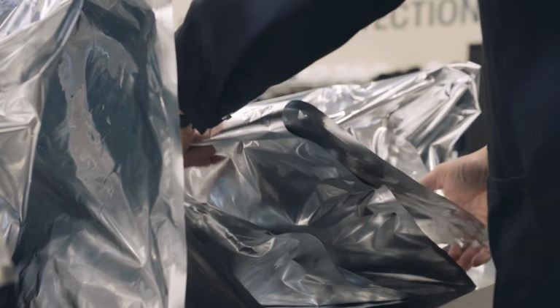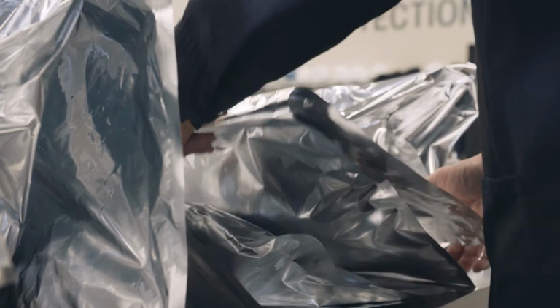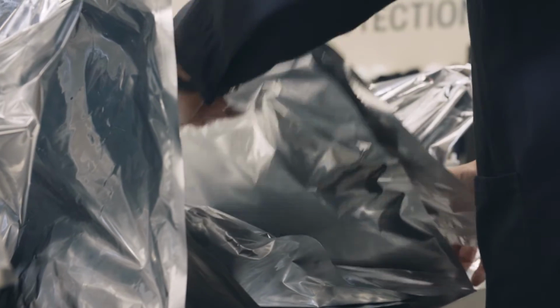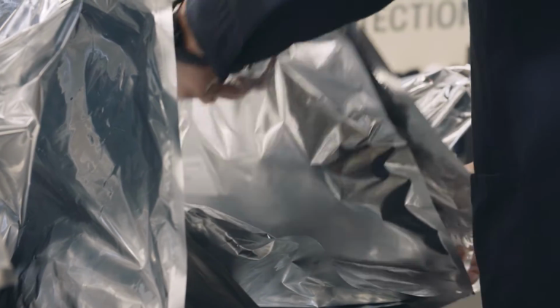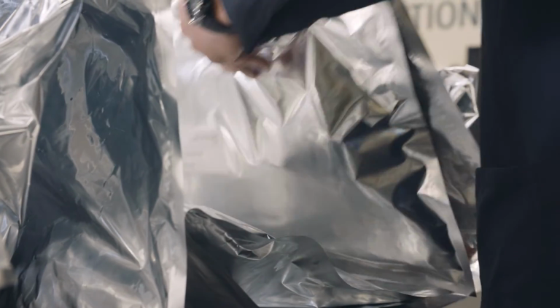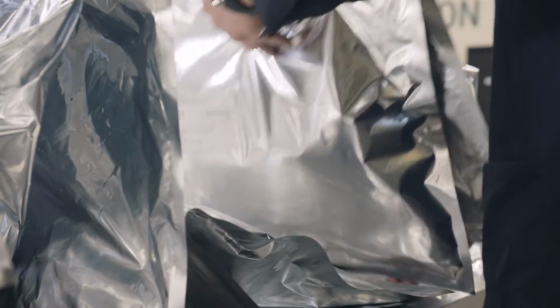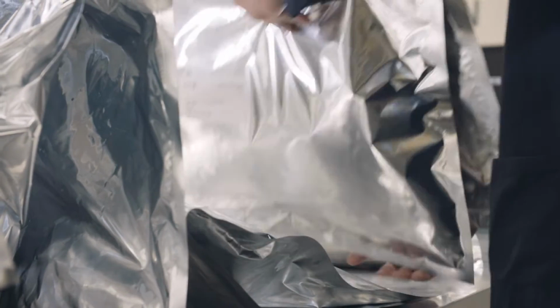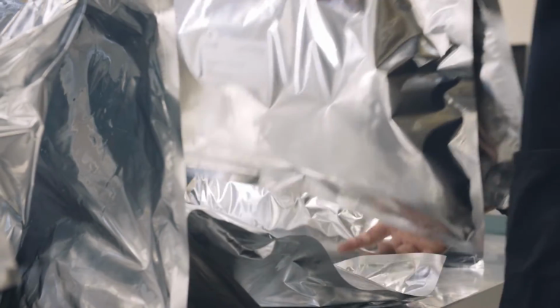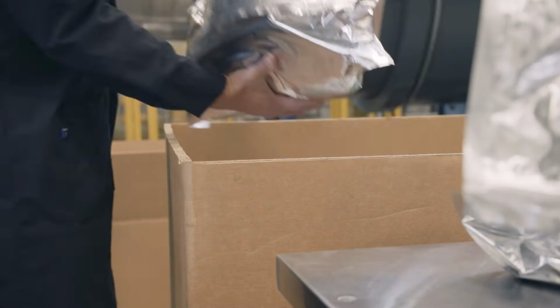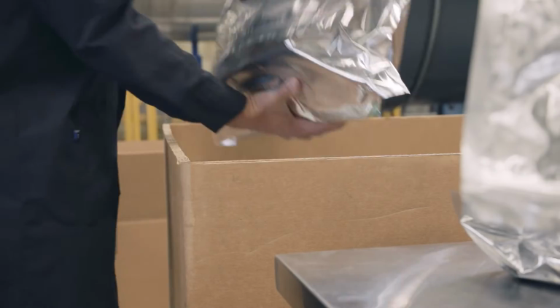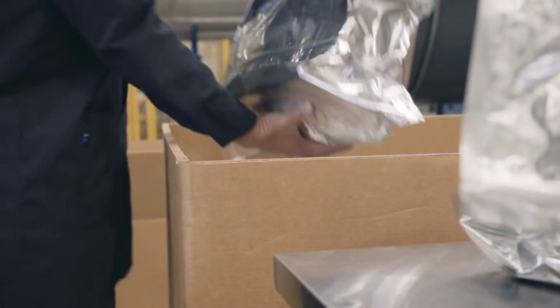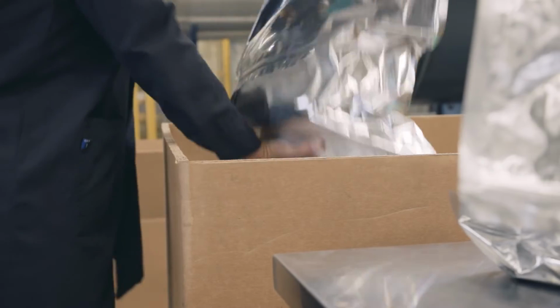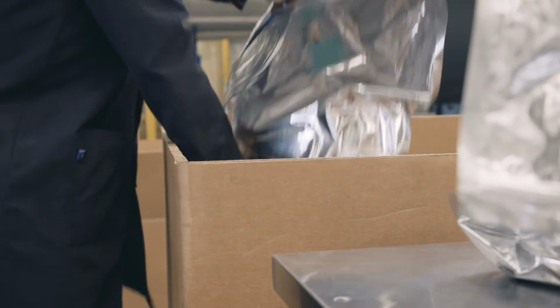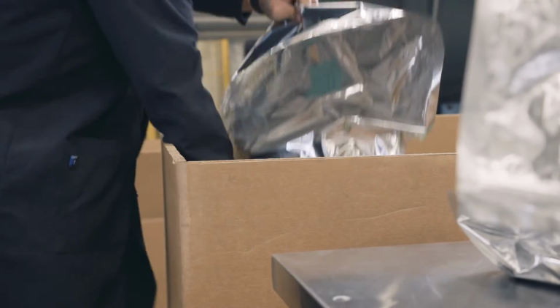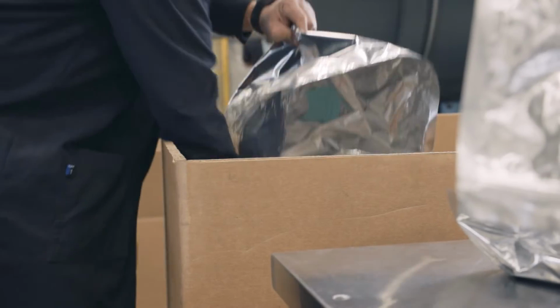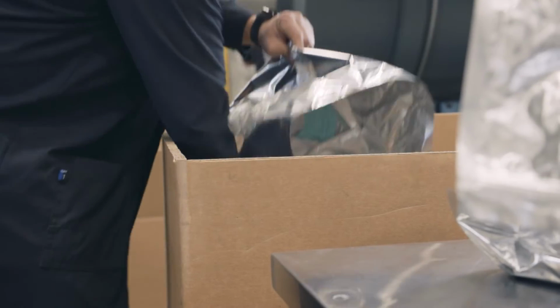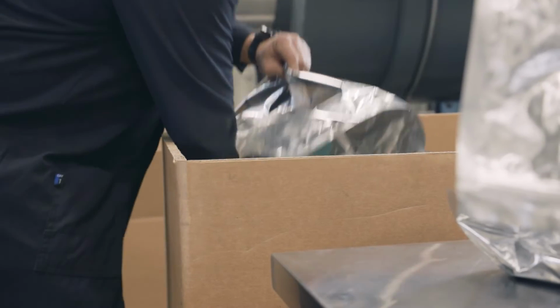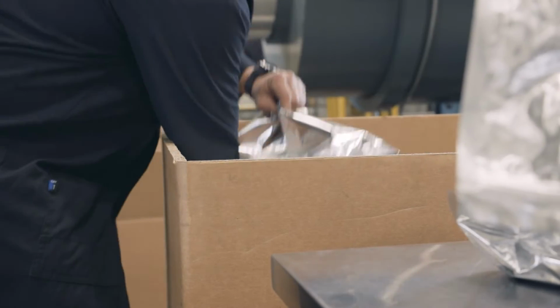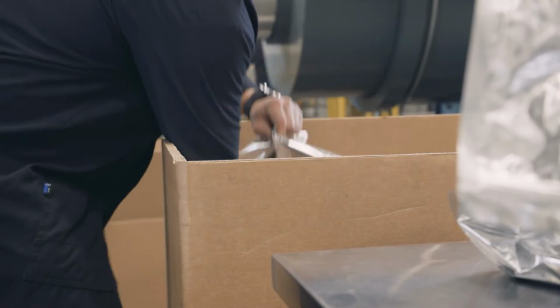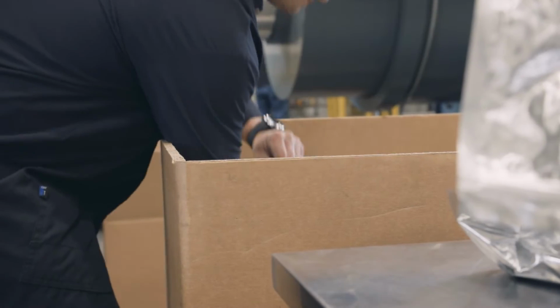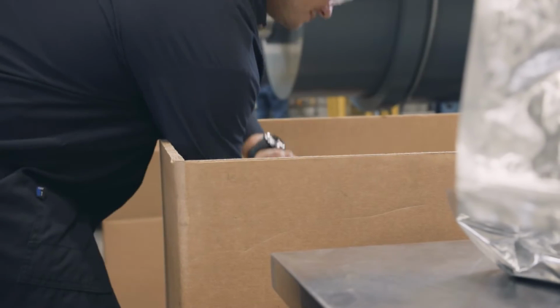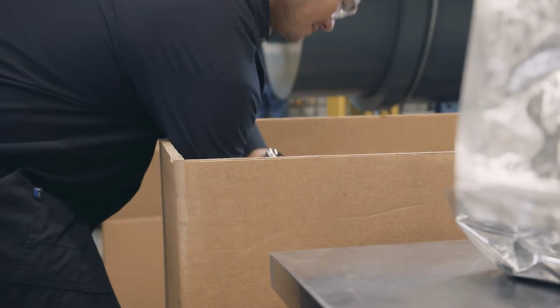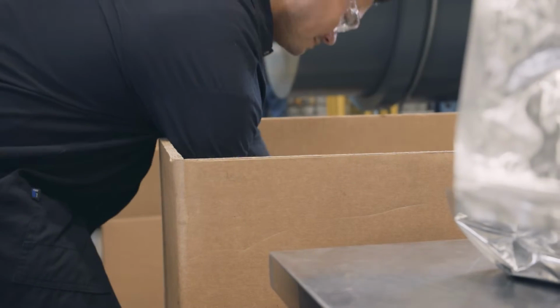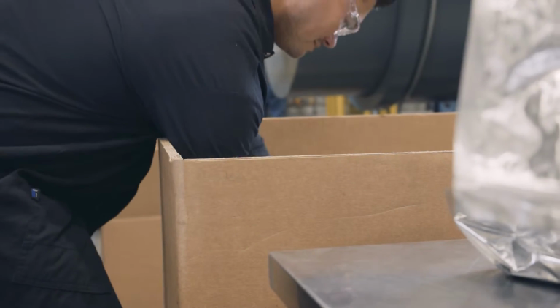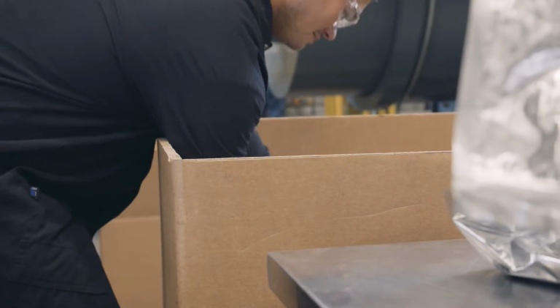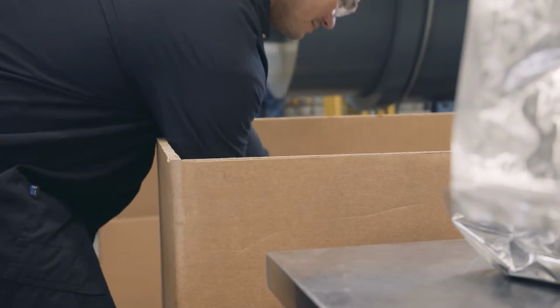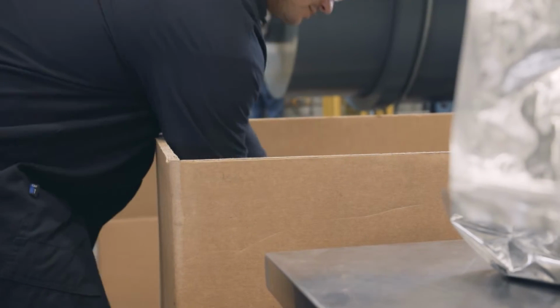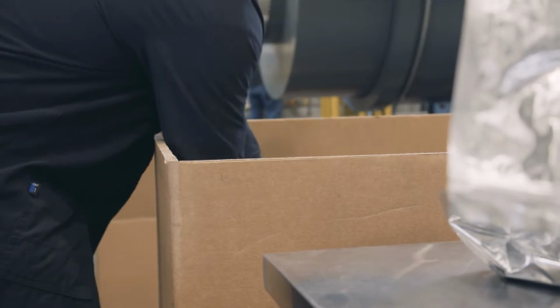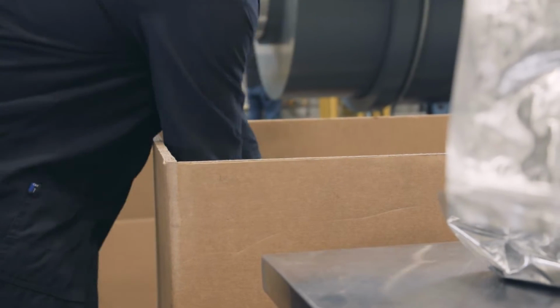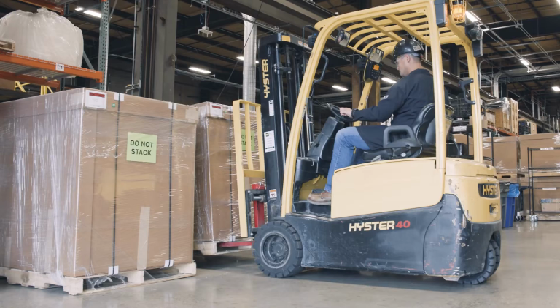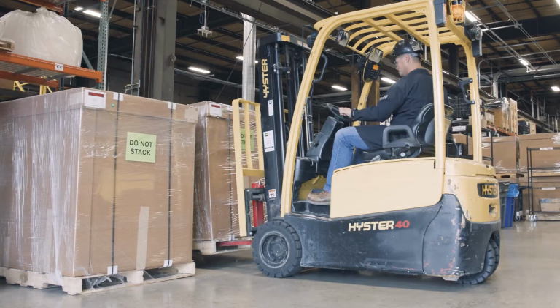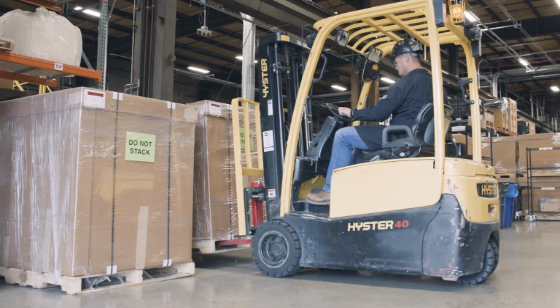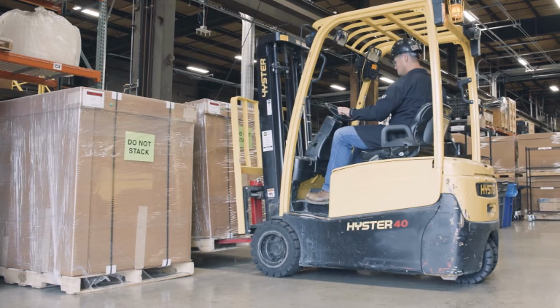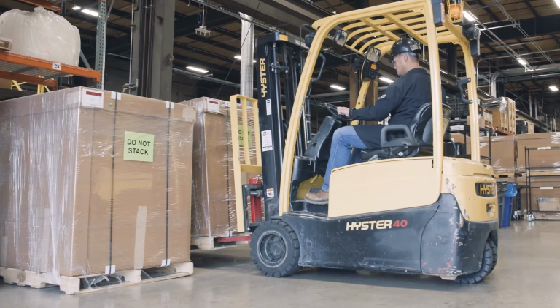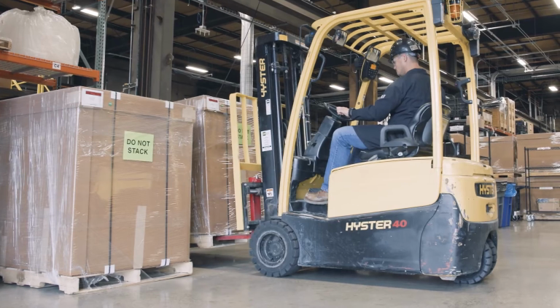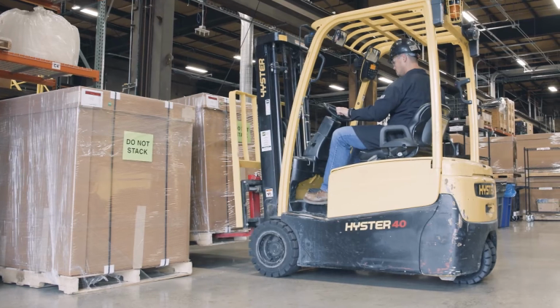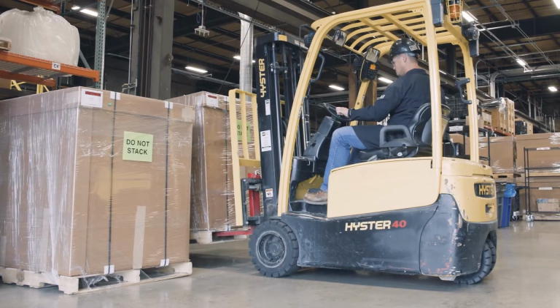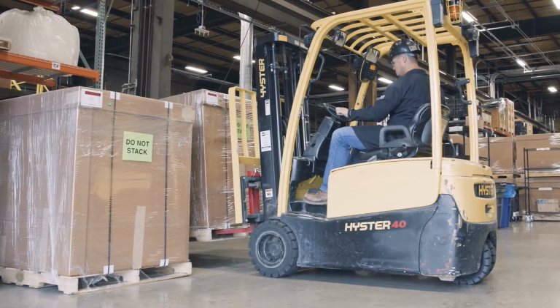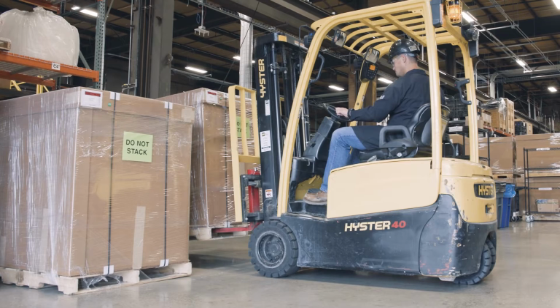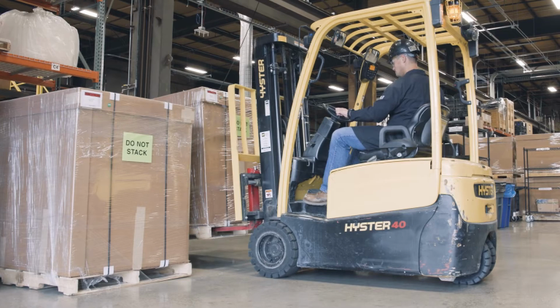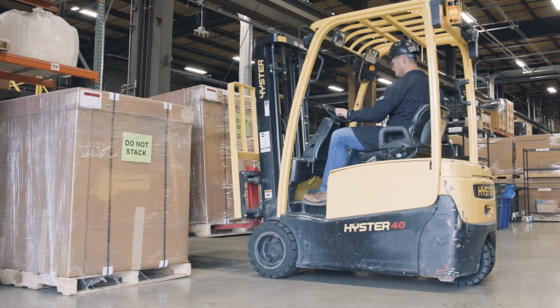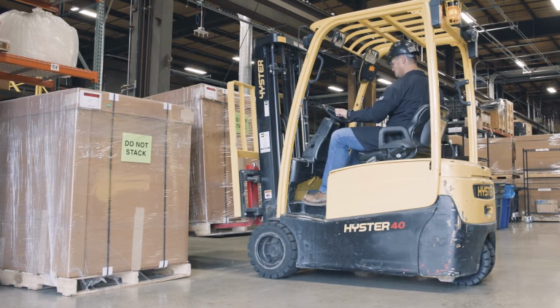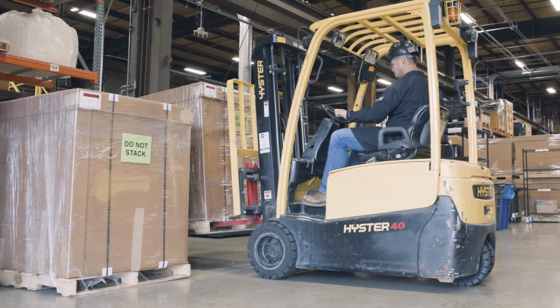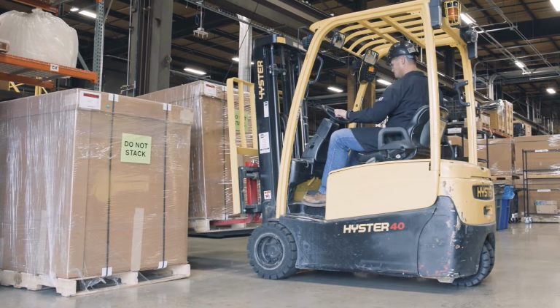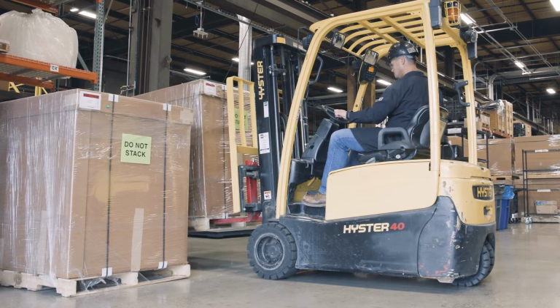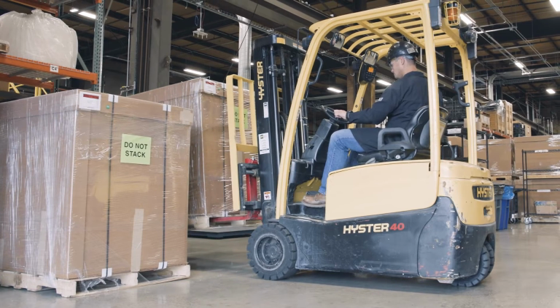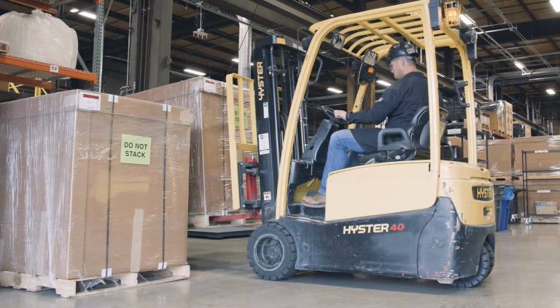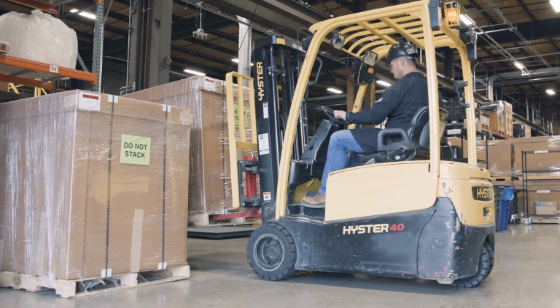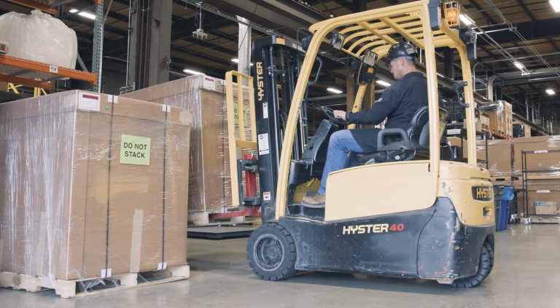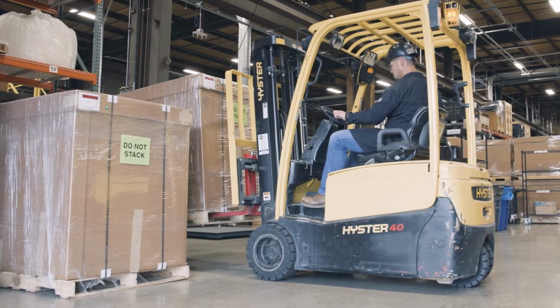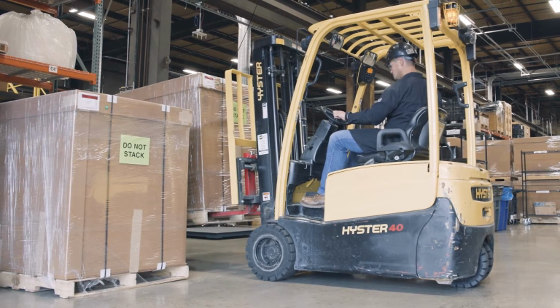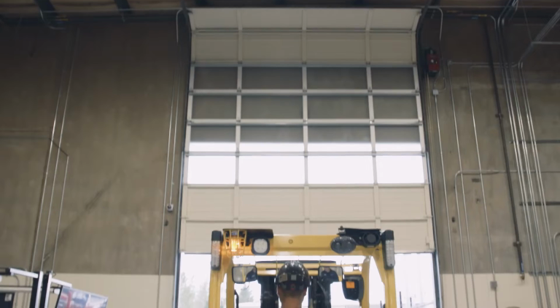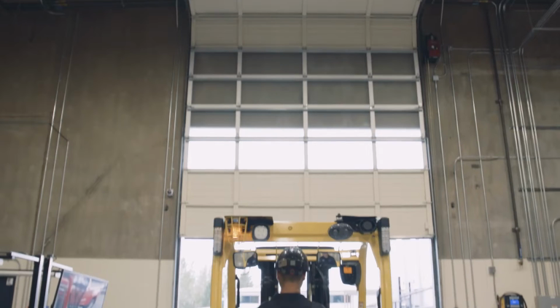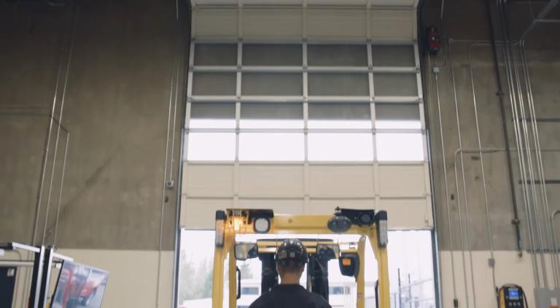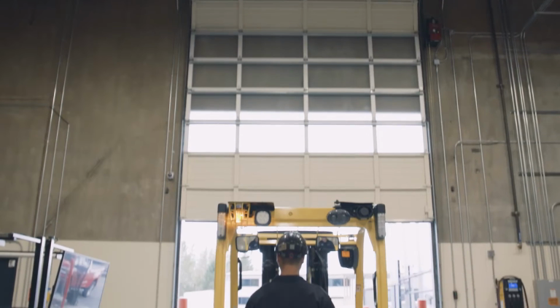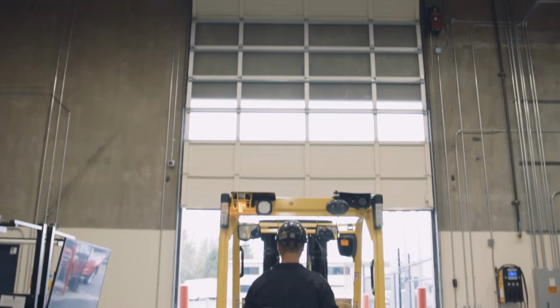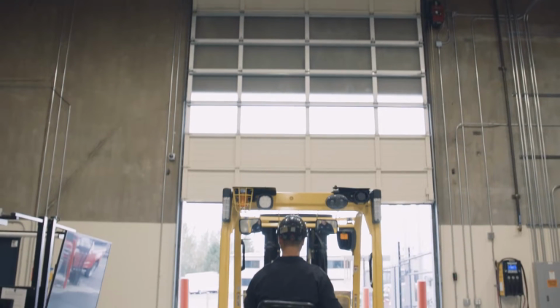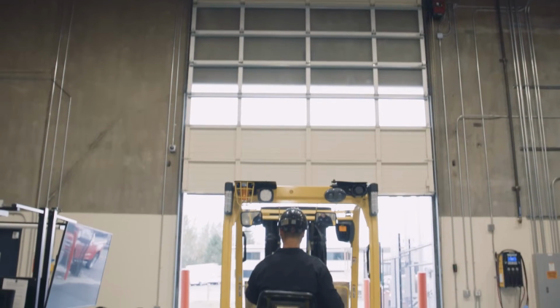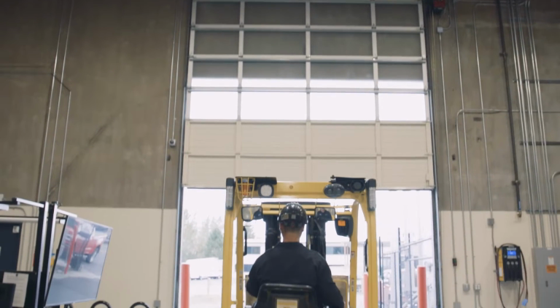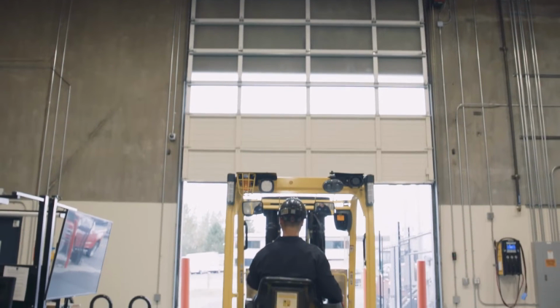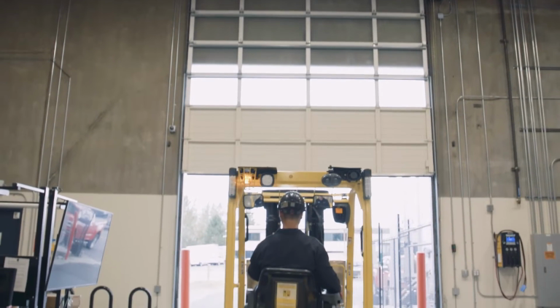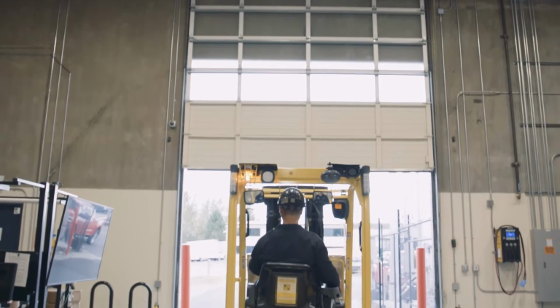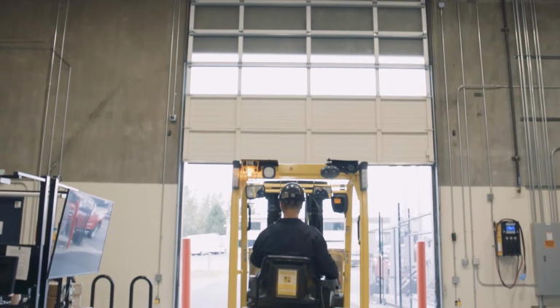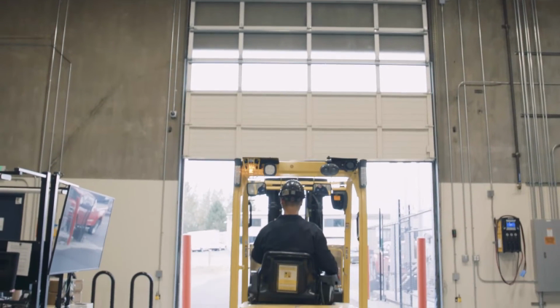Once it's cleared through the quality control lab, it goes off to packaging where it's packaged and shipped off to finished goods to our customers.